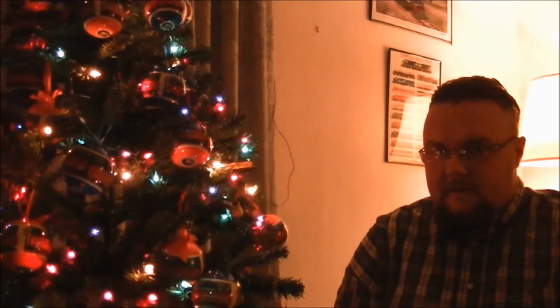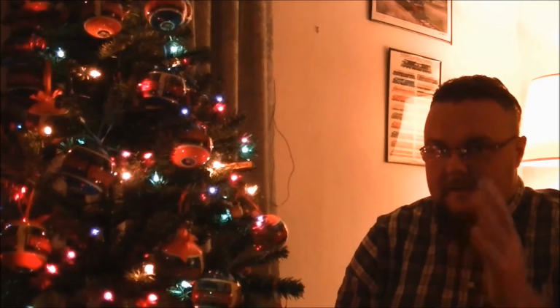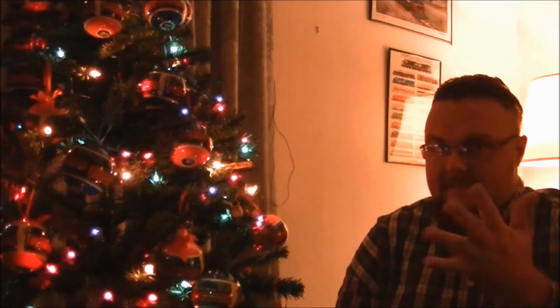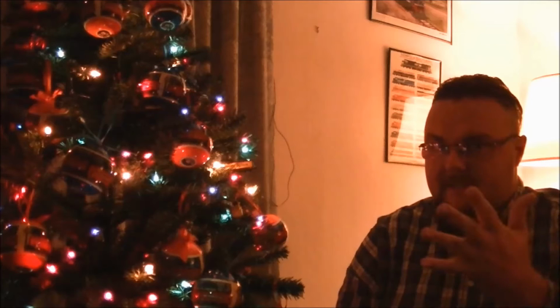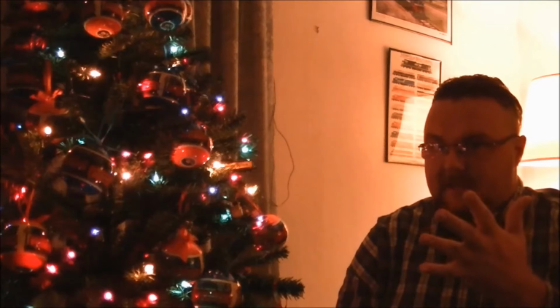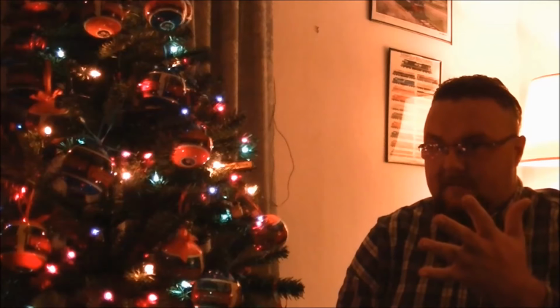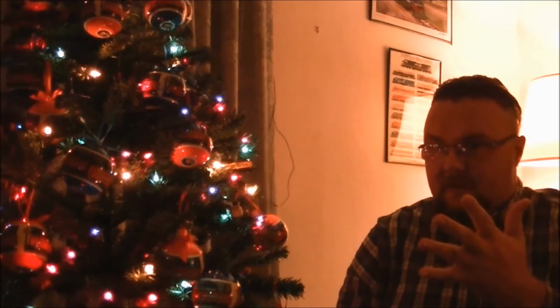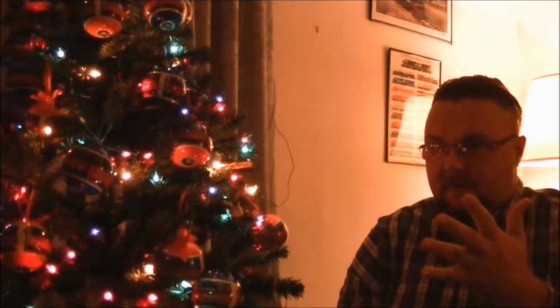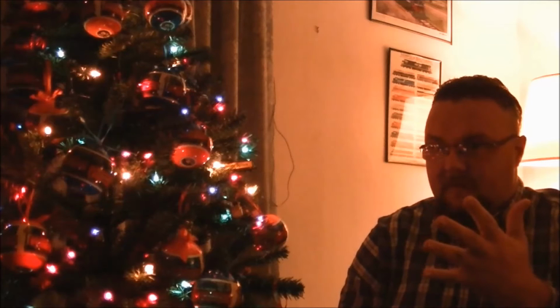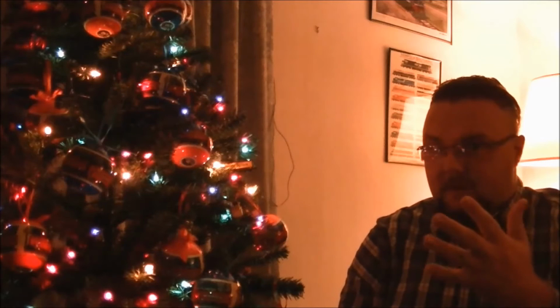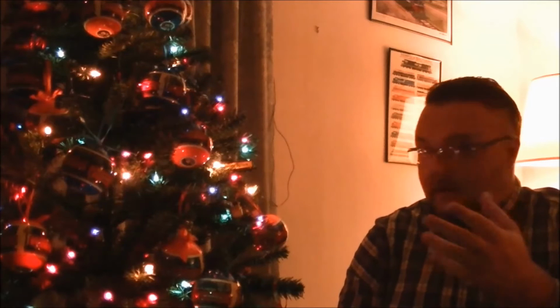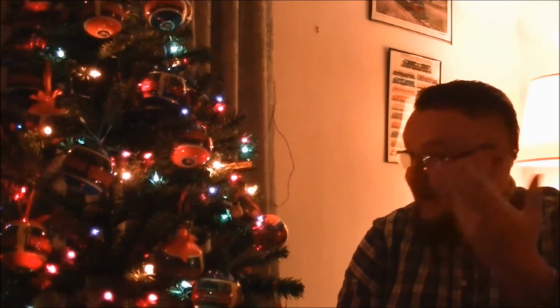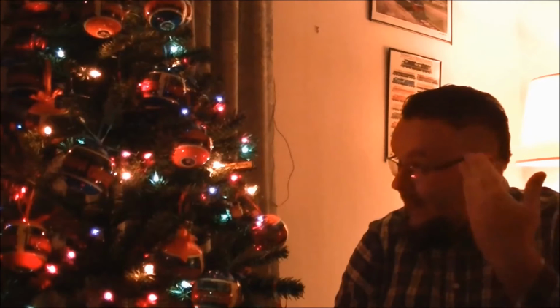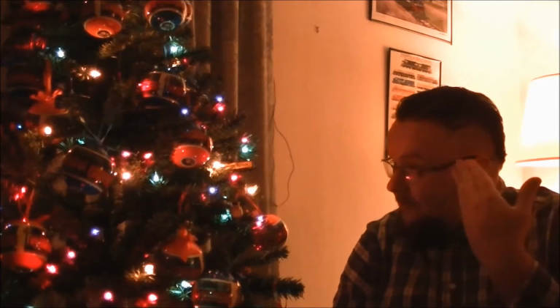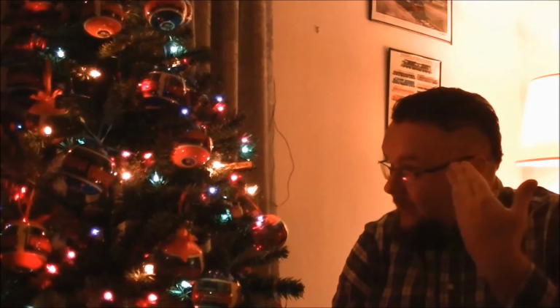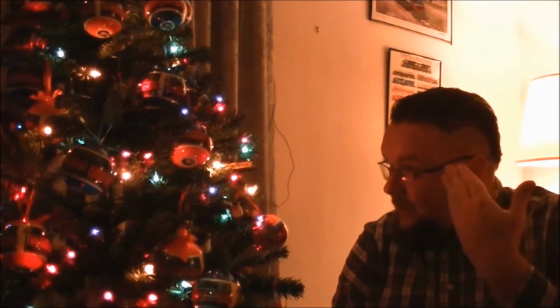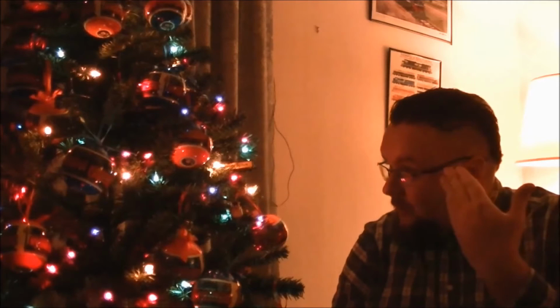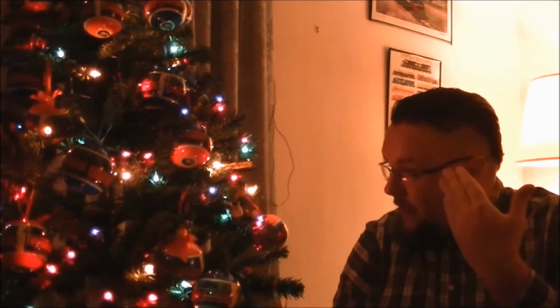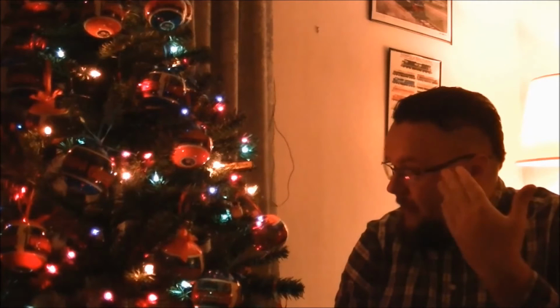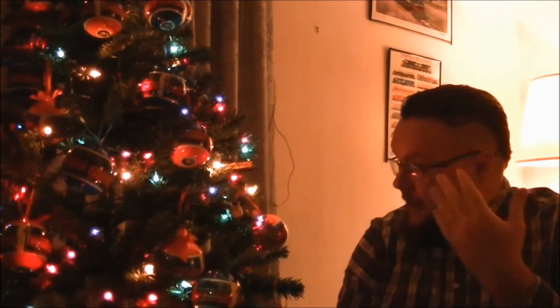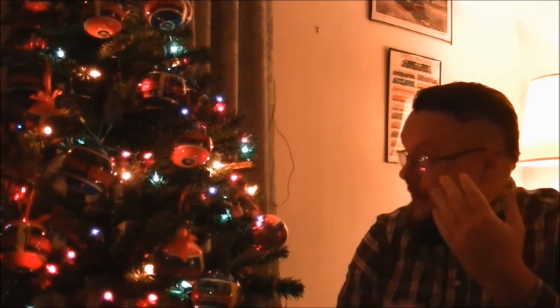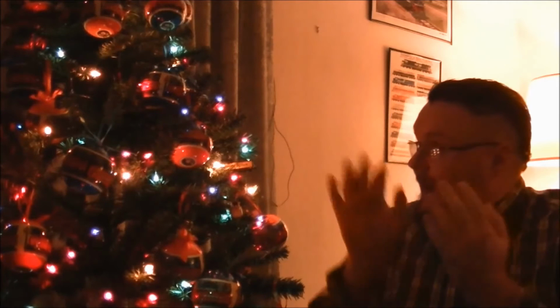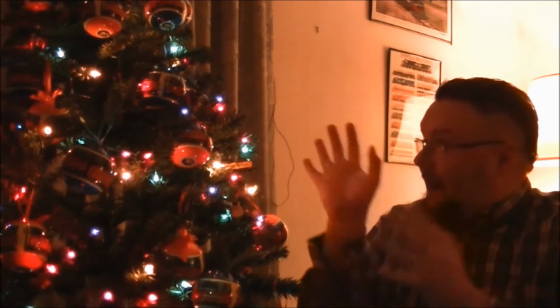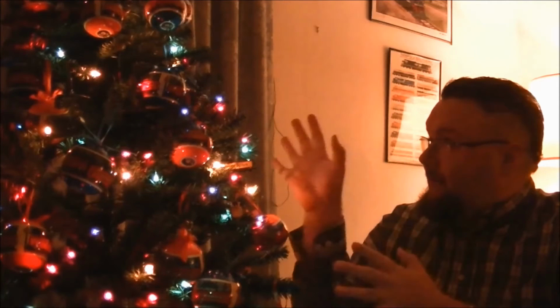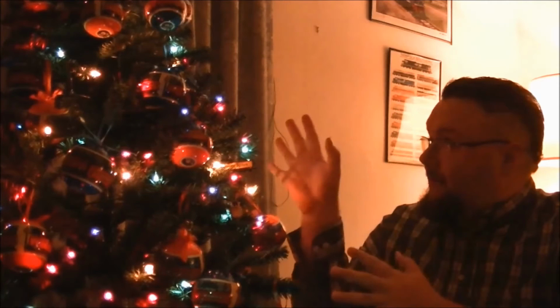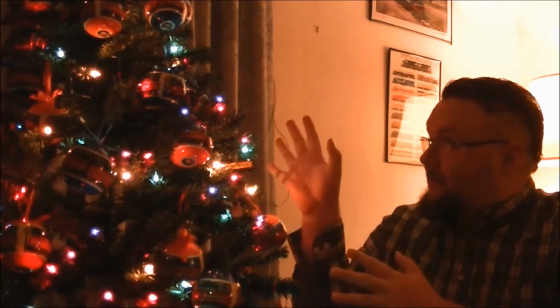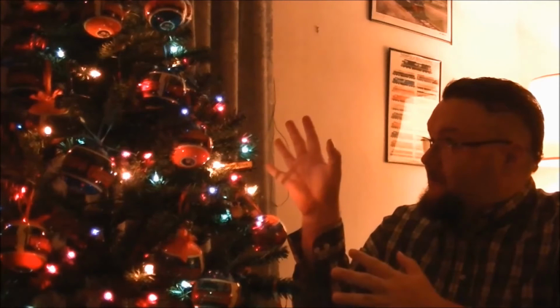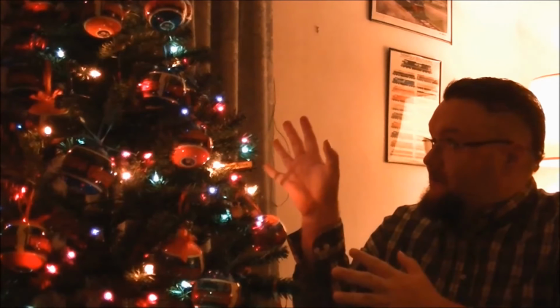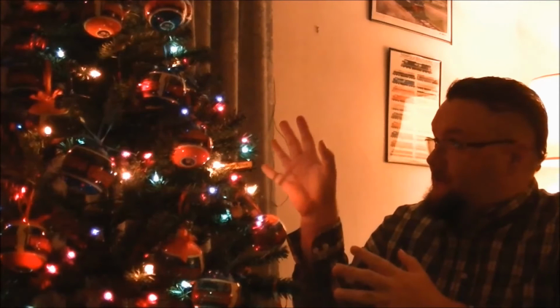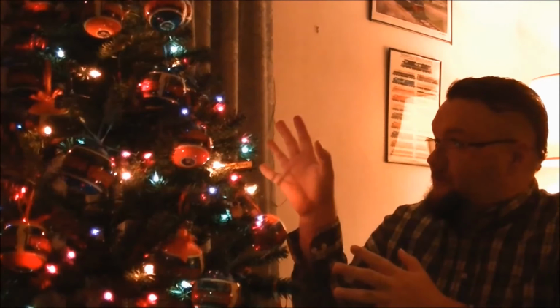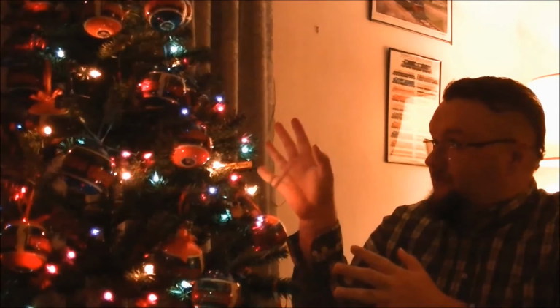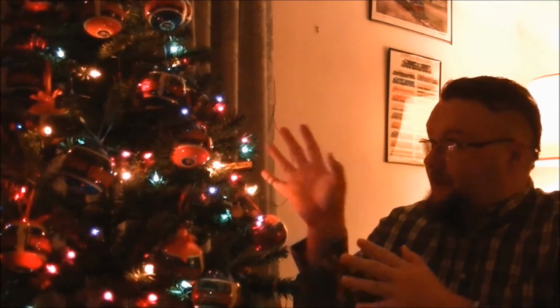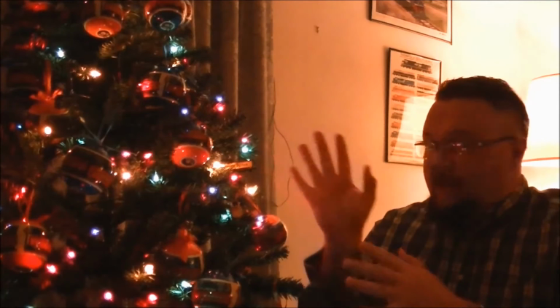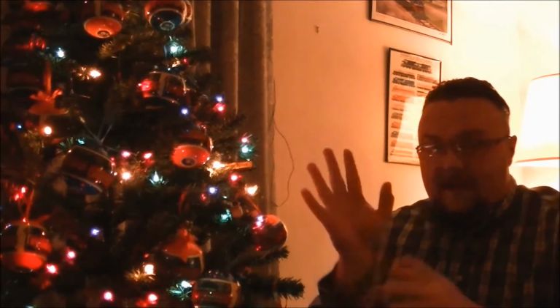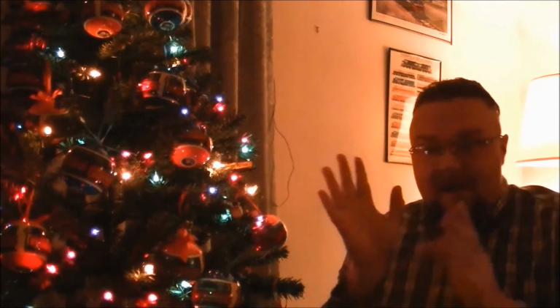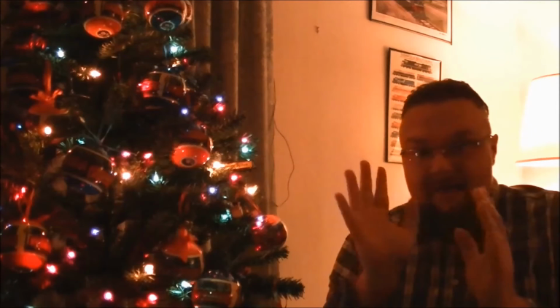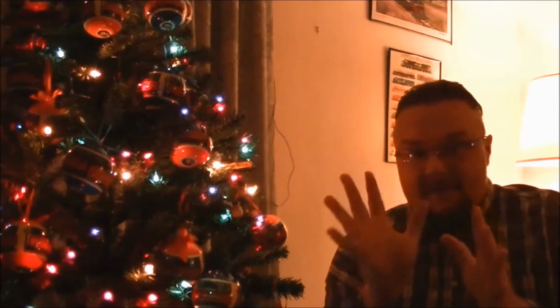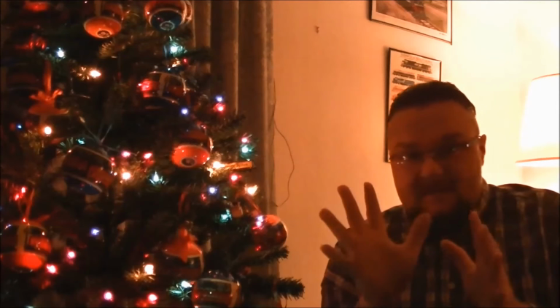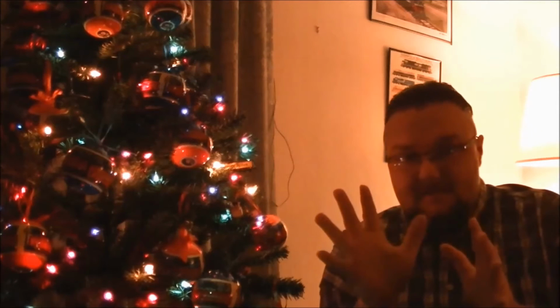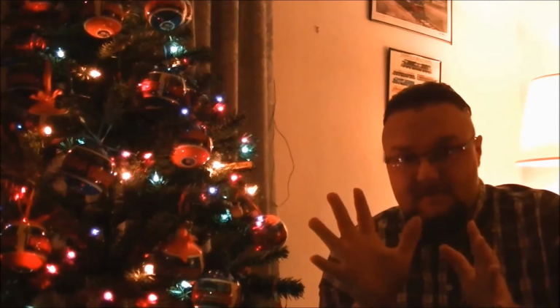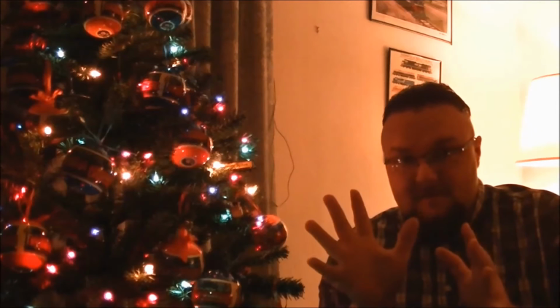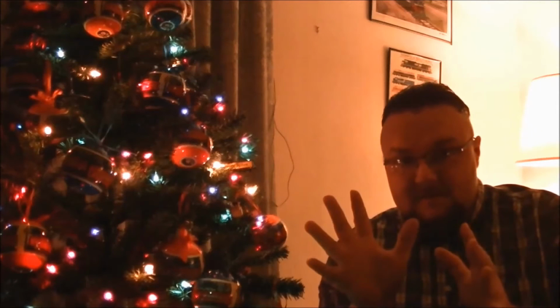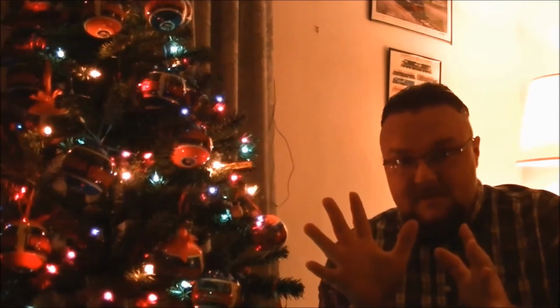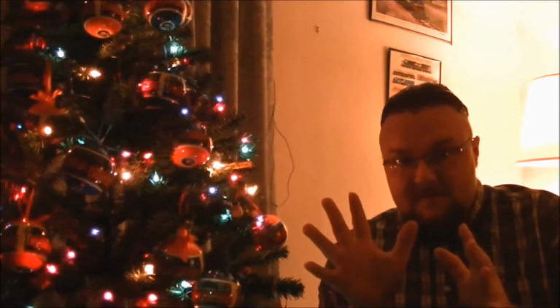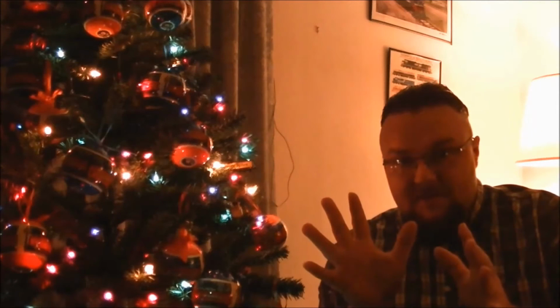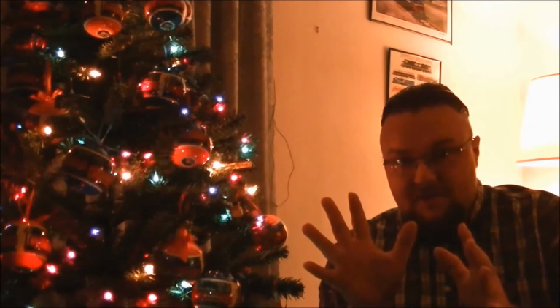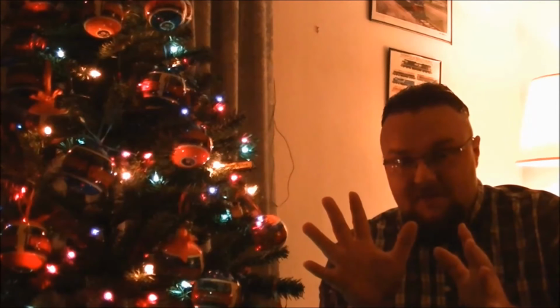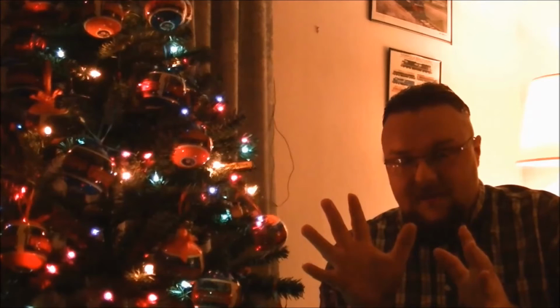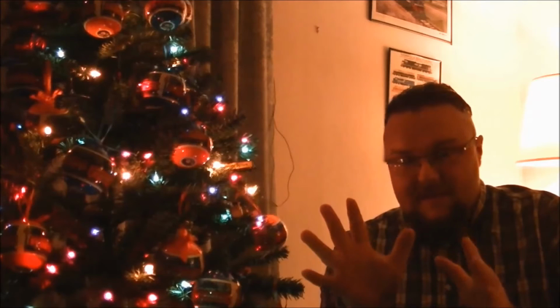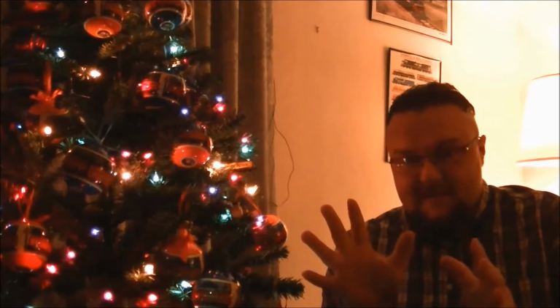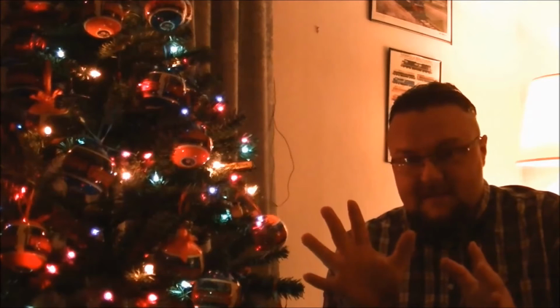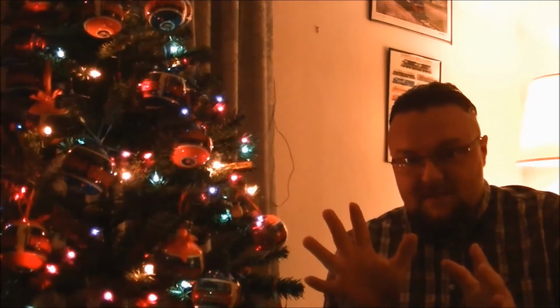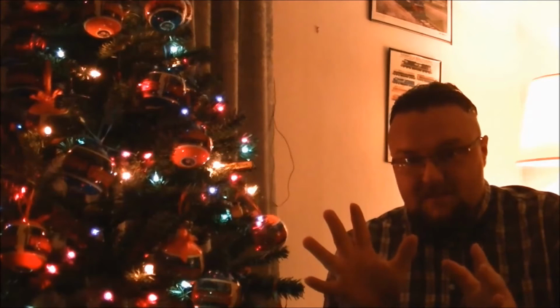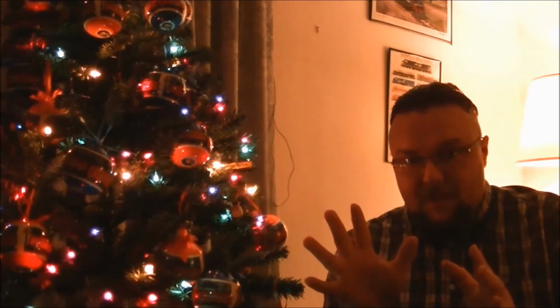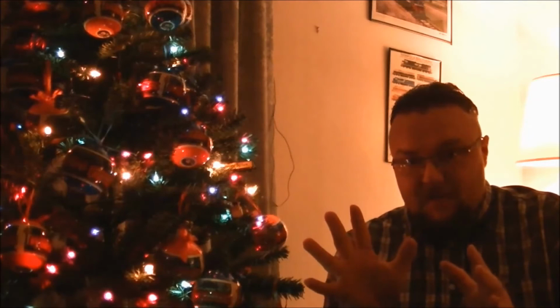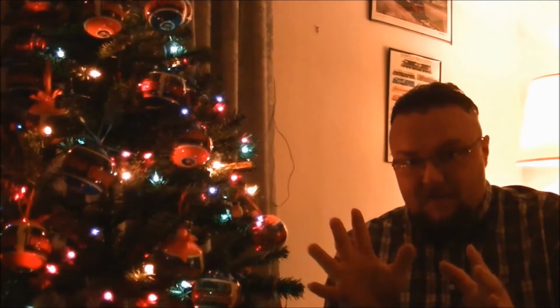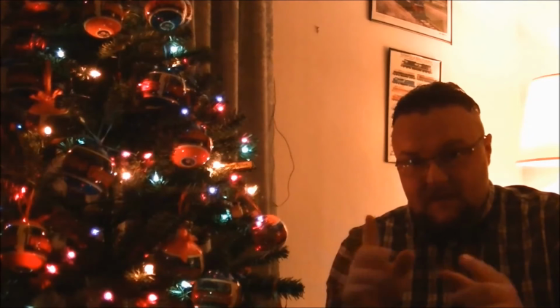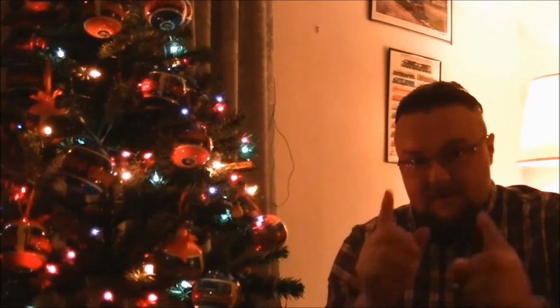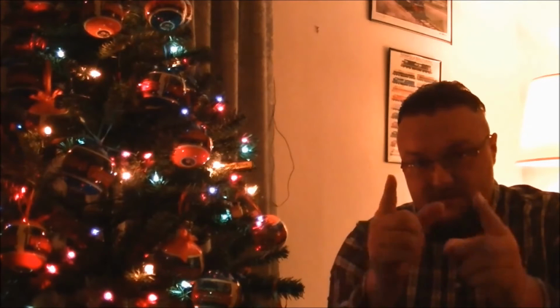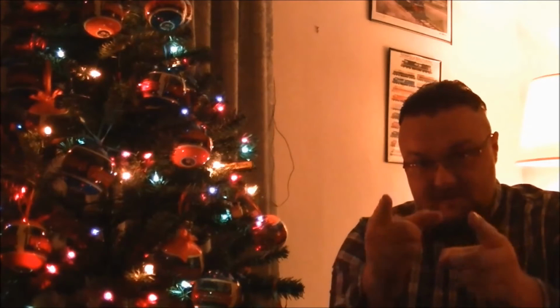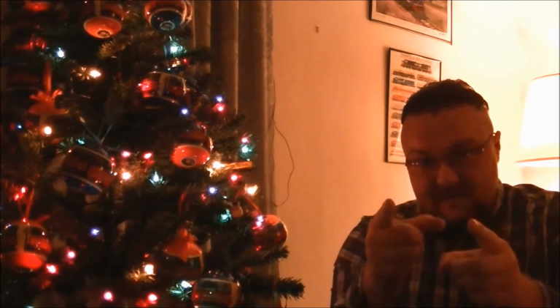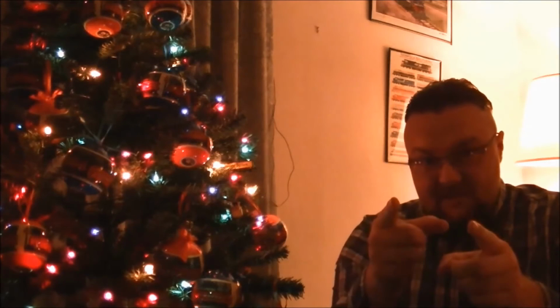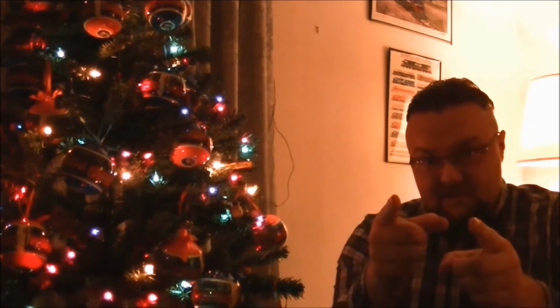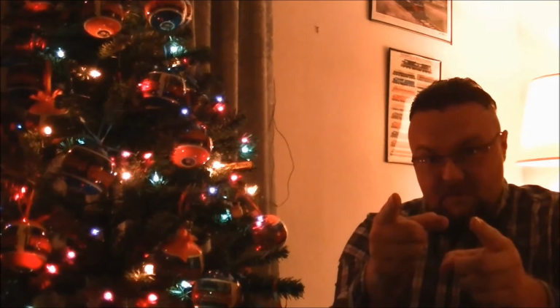It's the end of November, I've got a new haircut, I've got a Christmas tree, and I've got some new stuff to show you guys in this new blog video, so stay tuned.